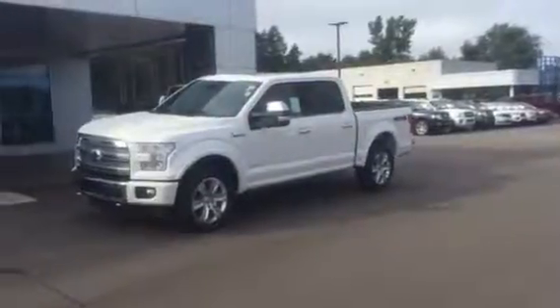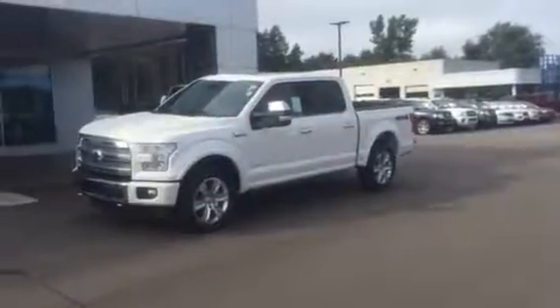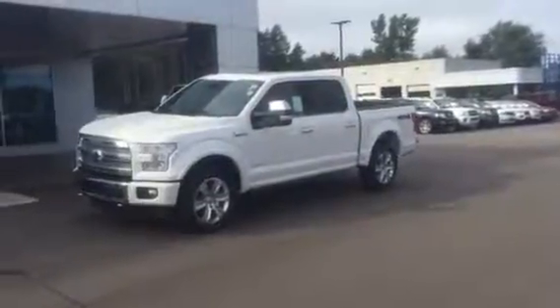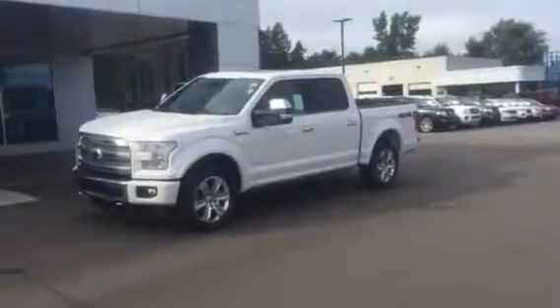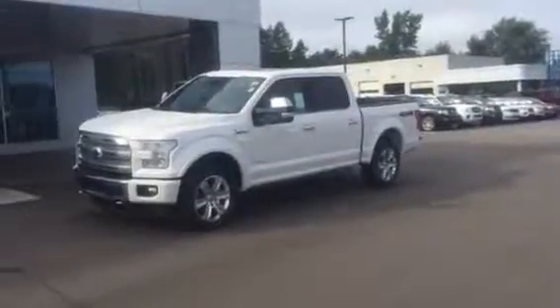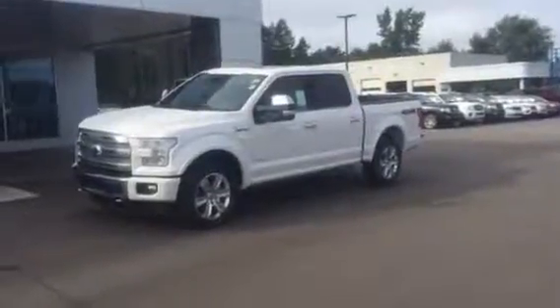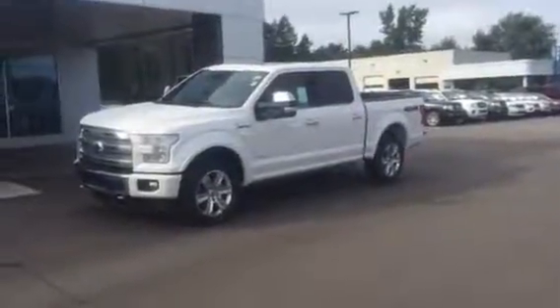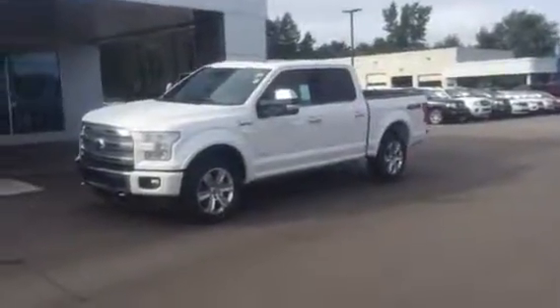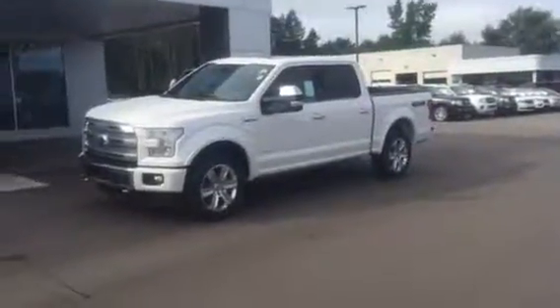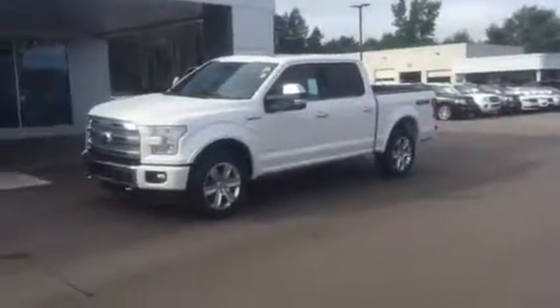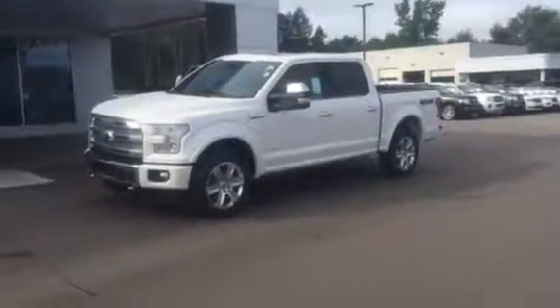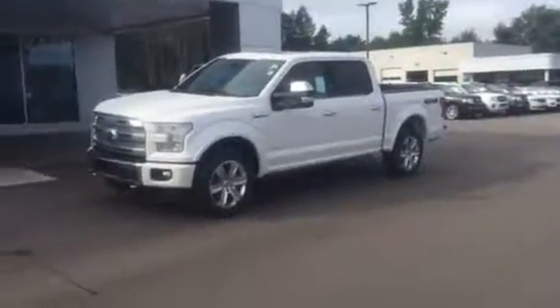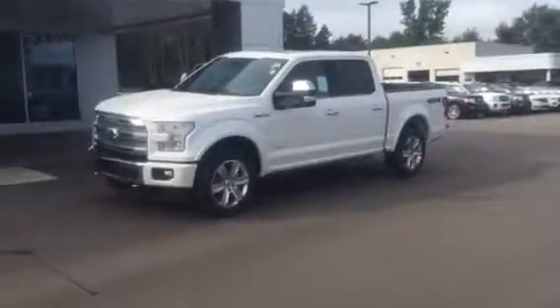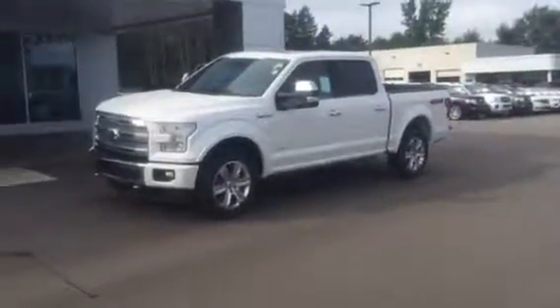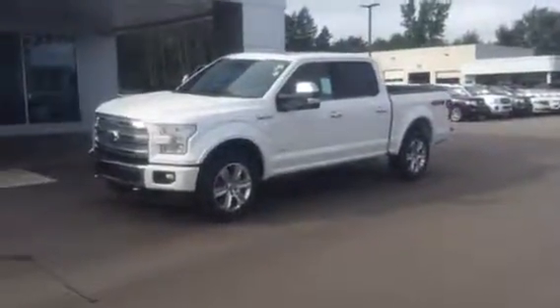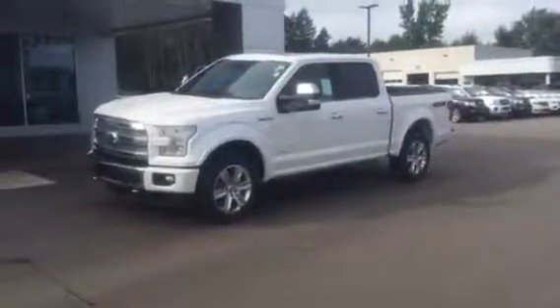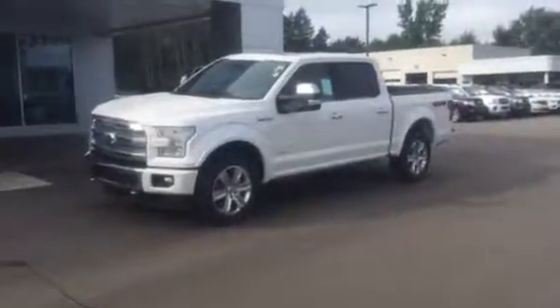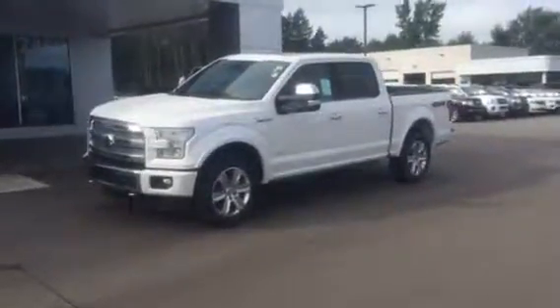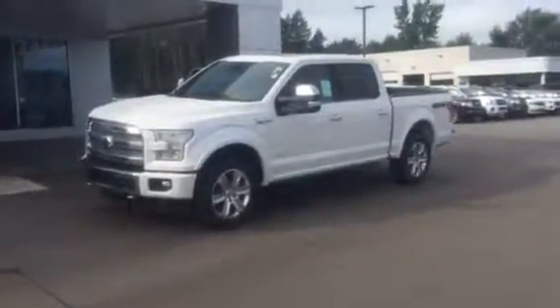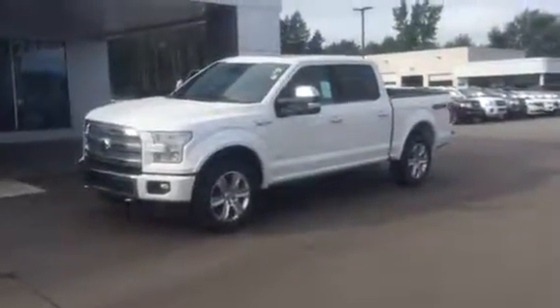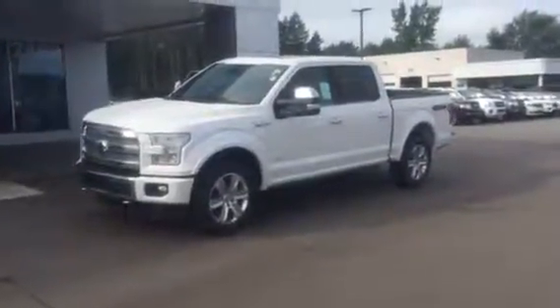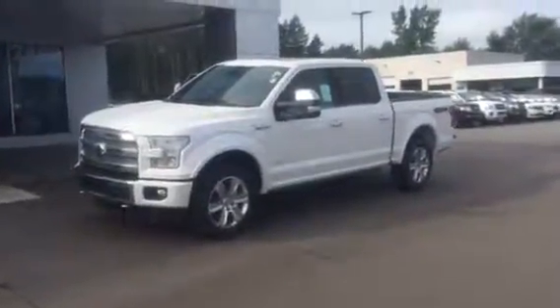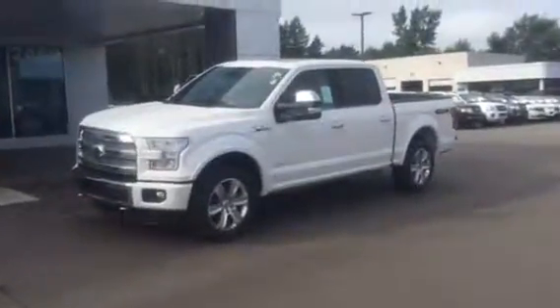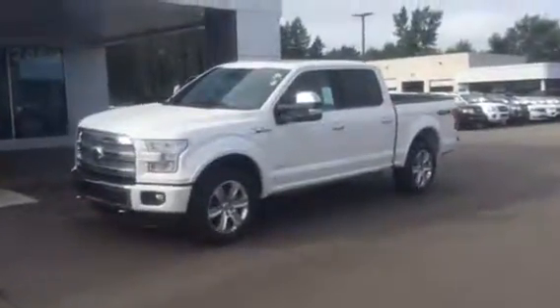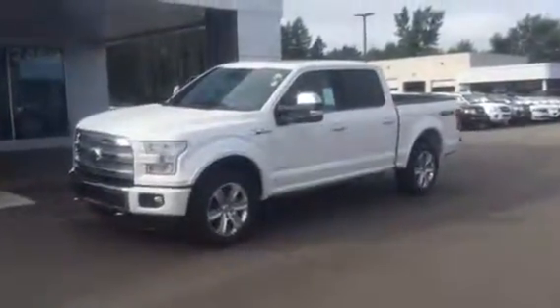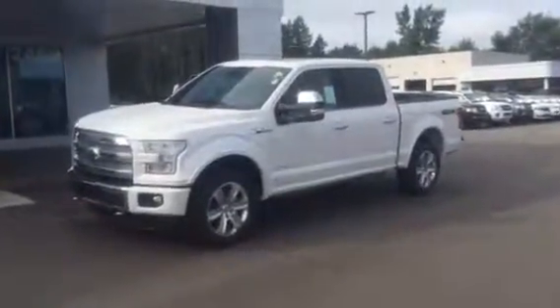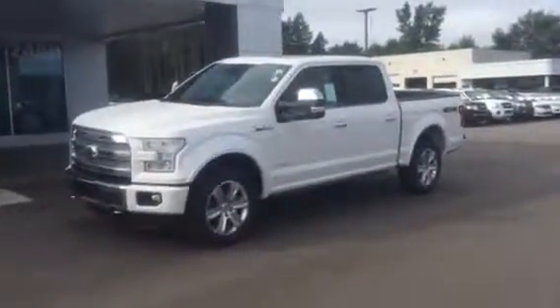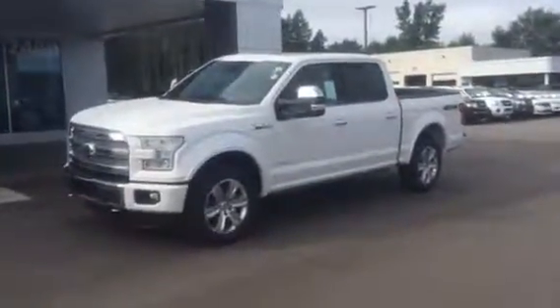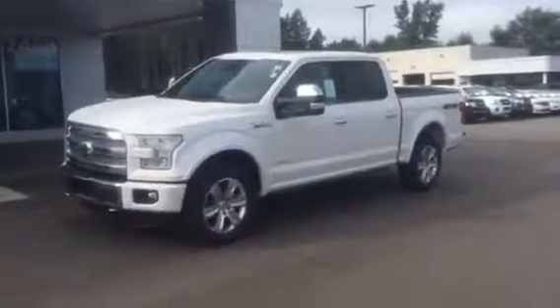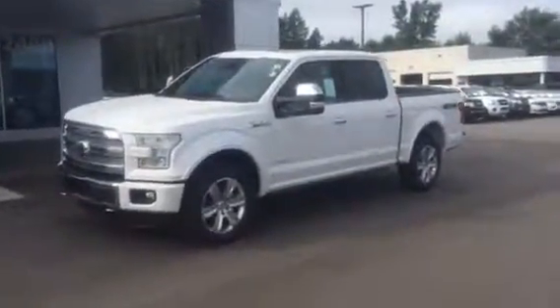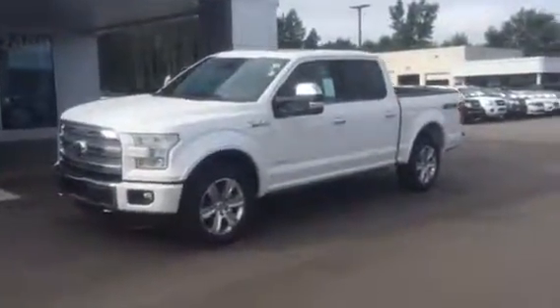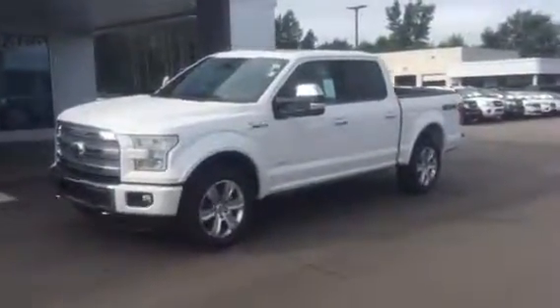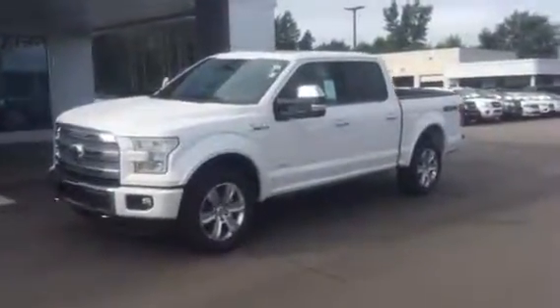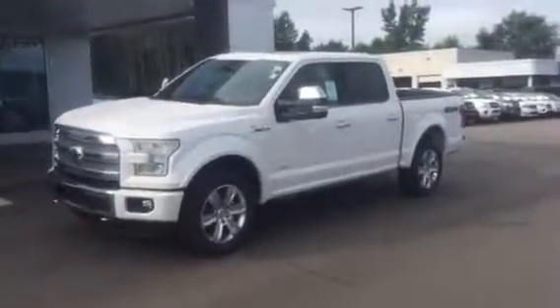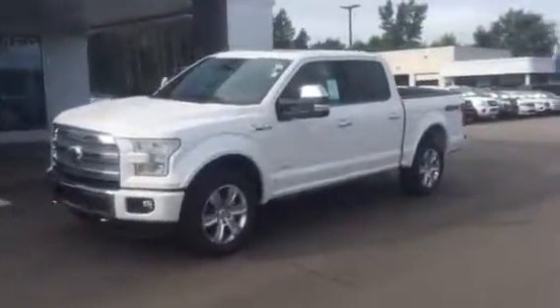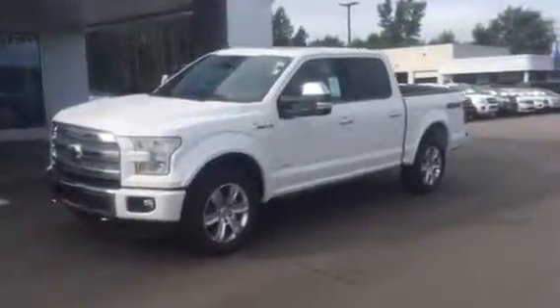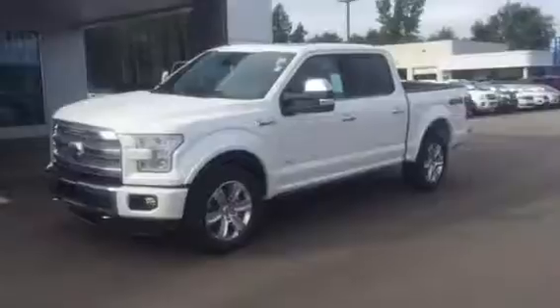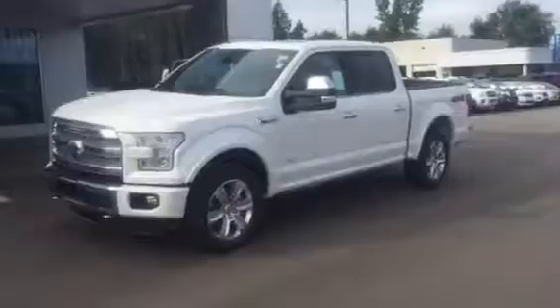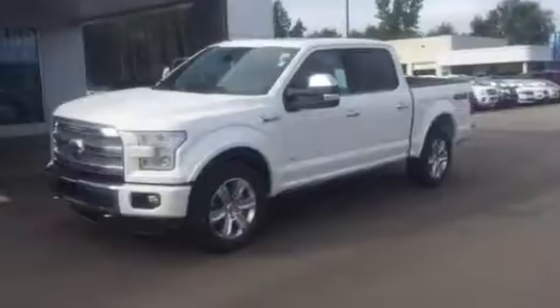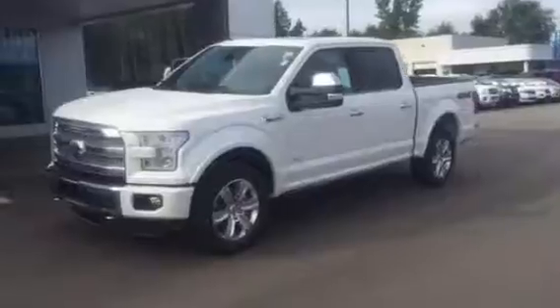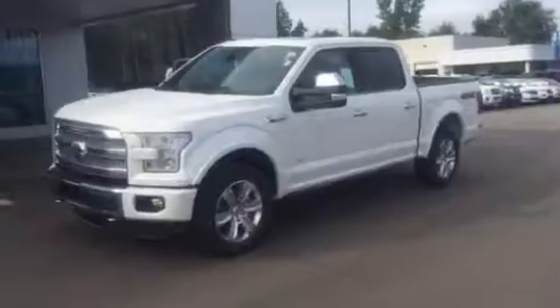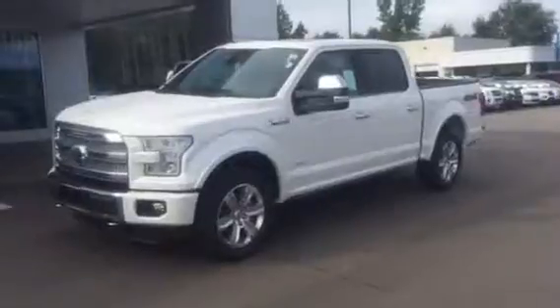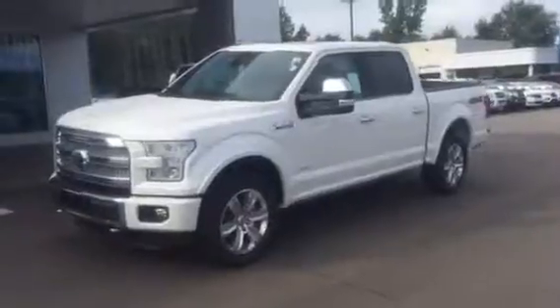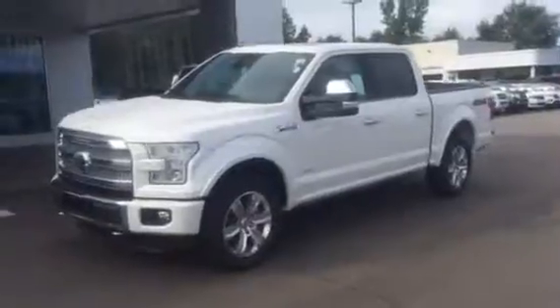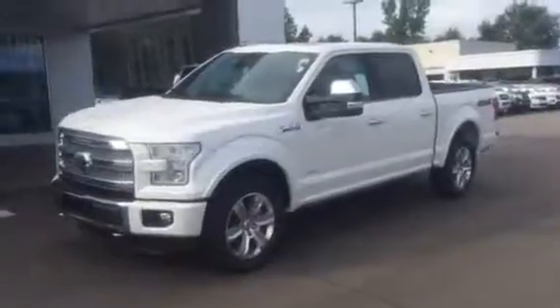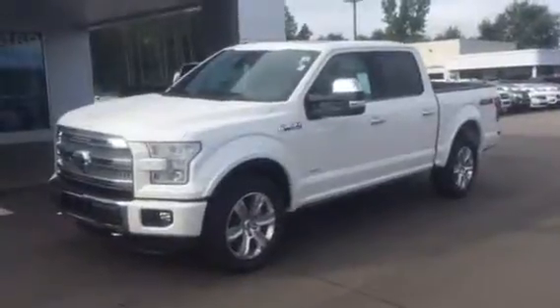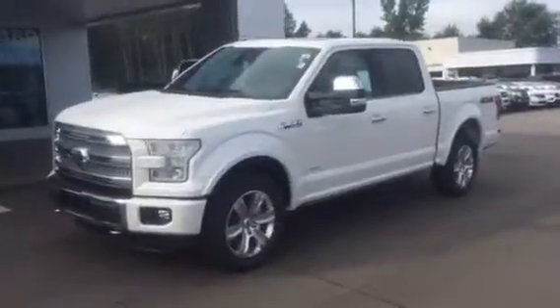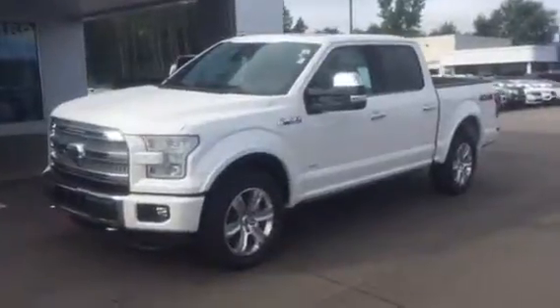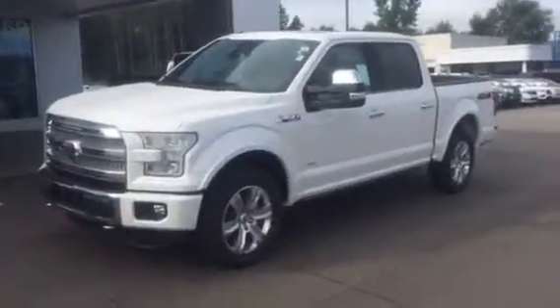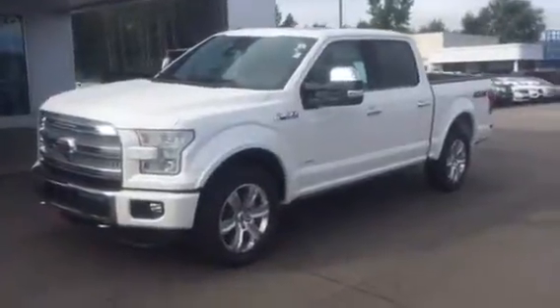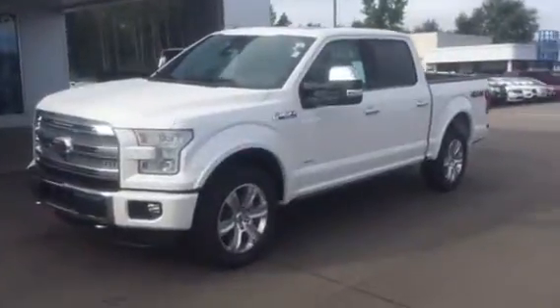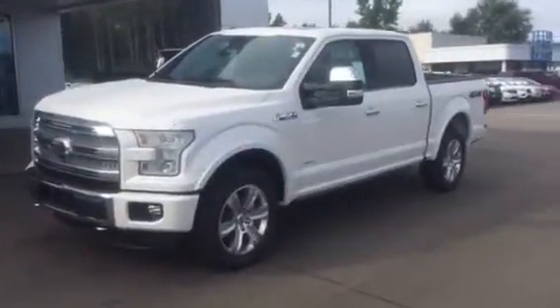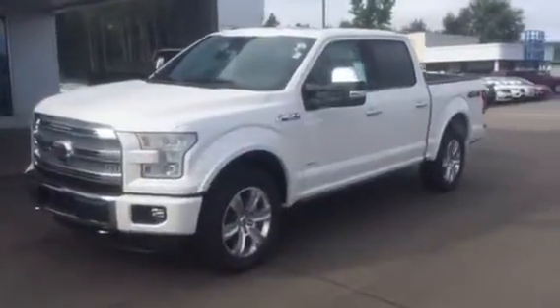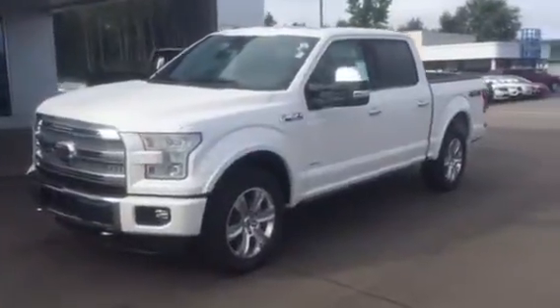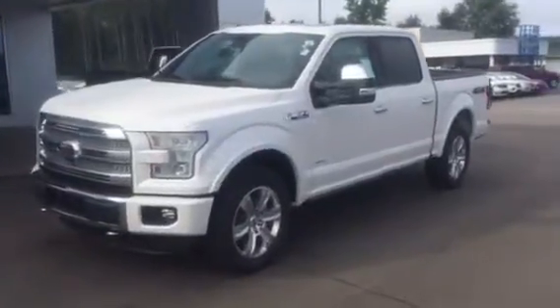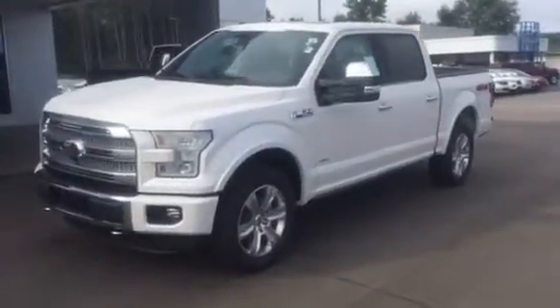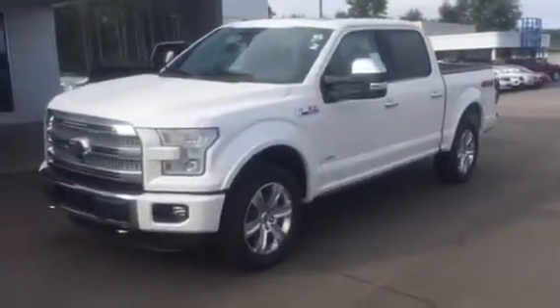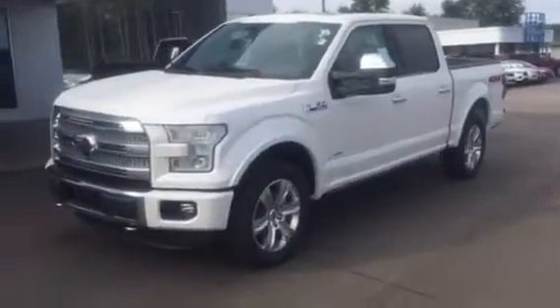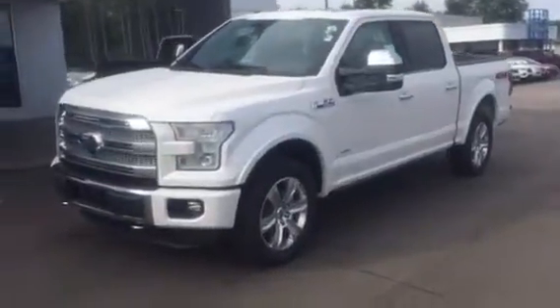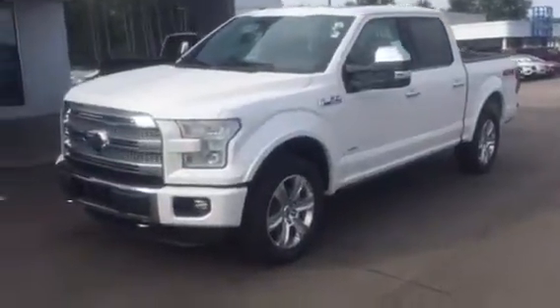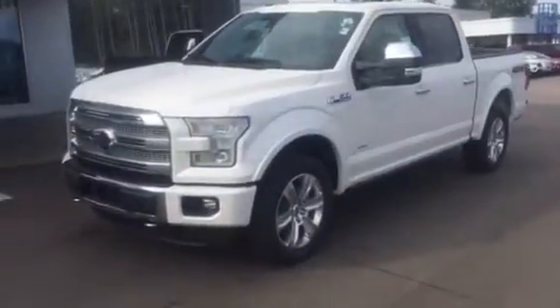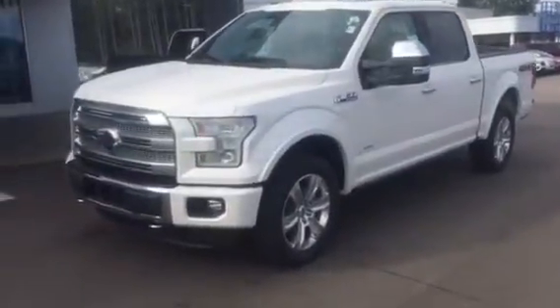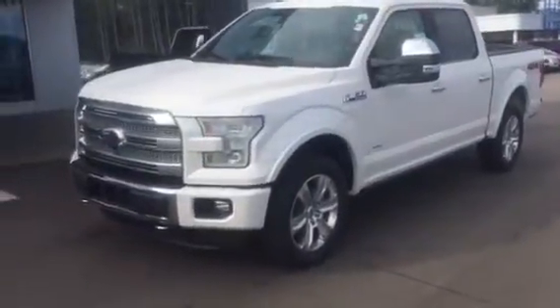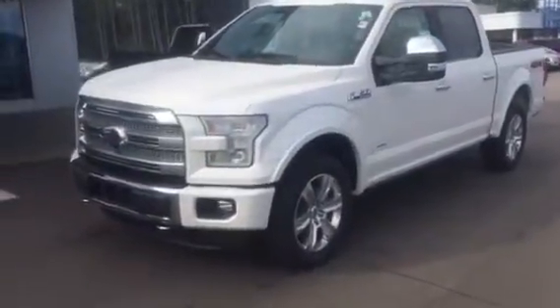Matthew Kalo here at Great Lakes Ford Lincoln in Muskegon. Today we're going to take a look at the Platinum Edition and how it differs from the Lariat and other packages.